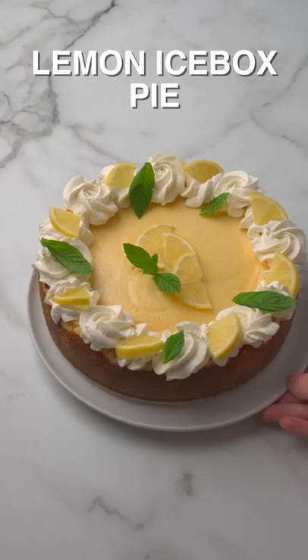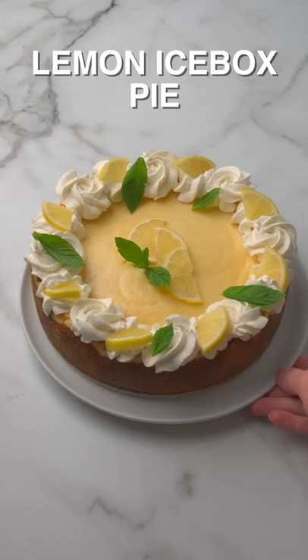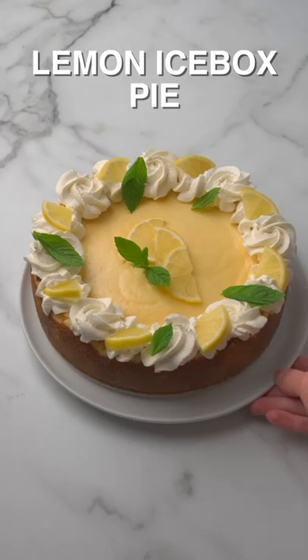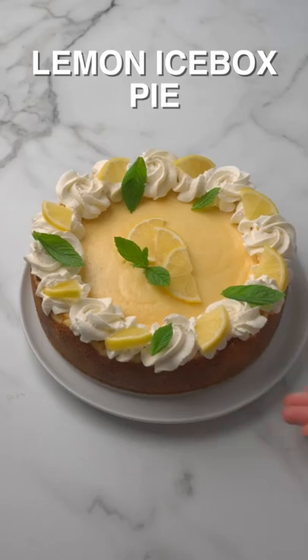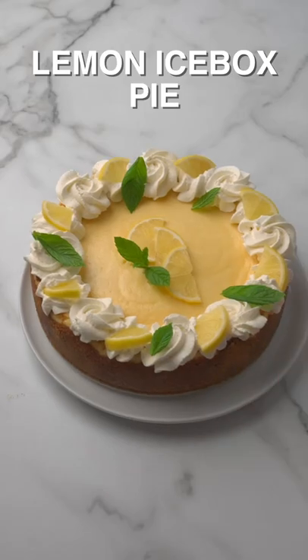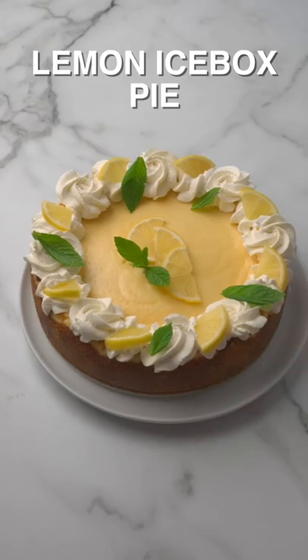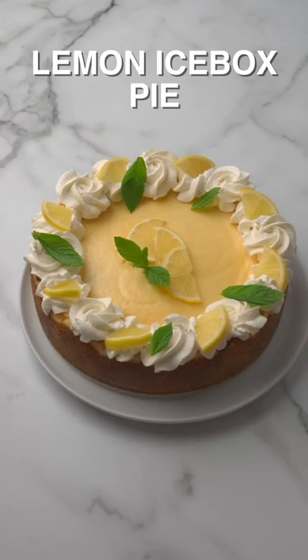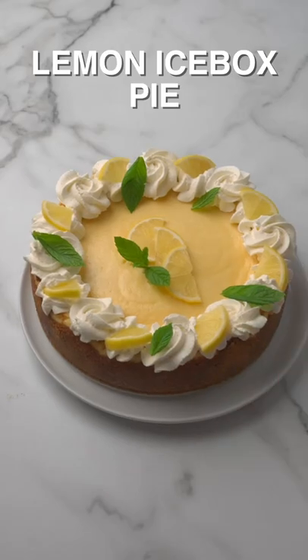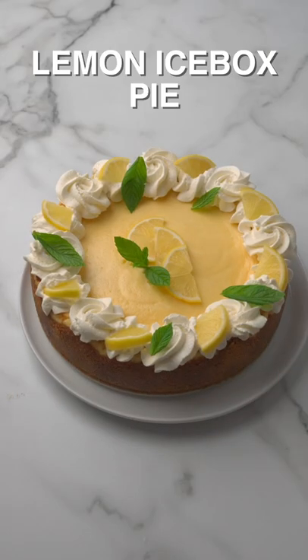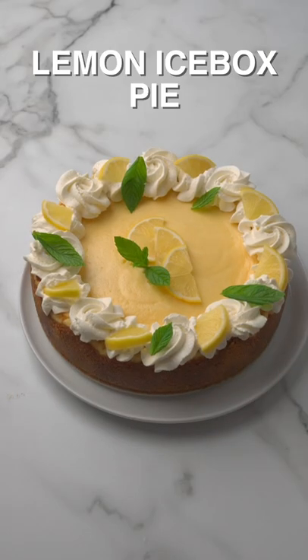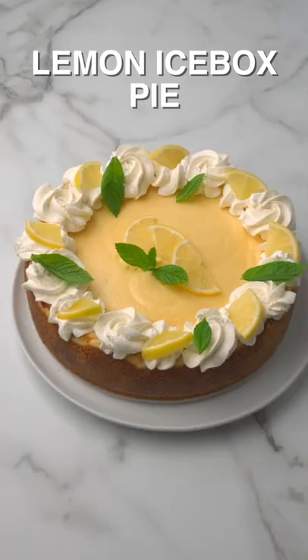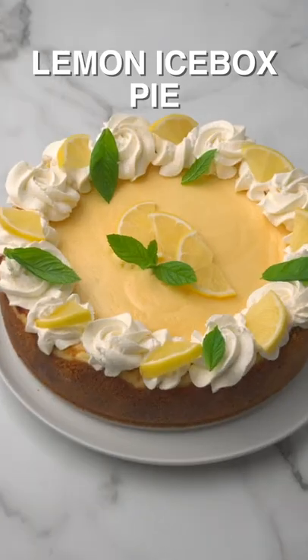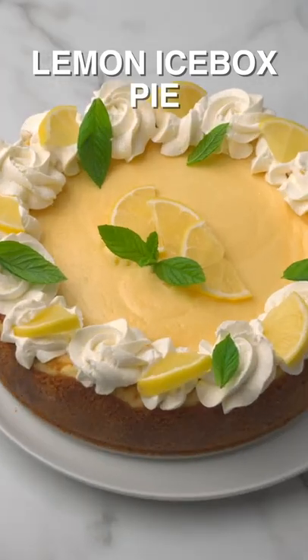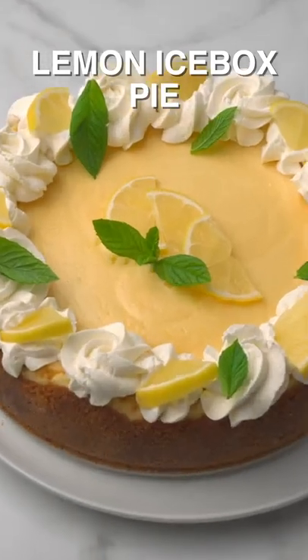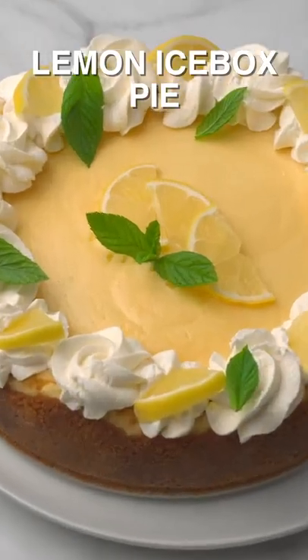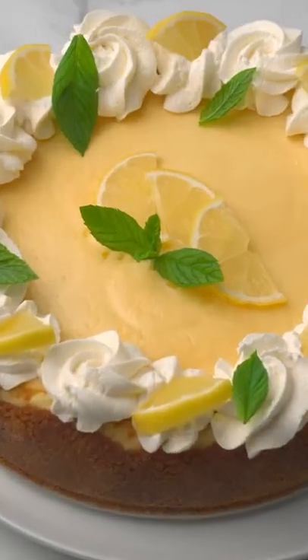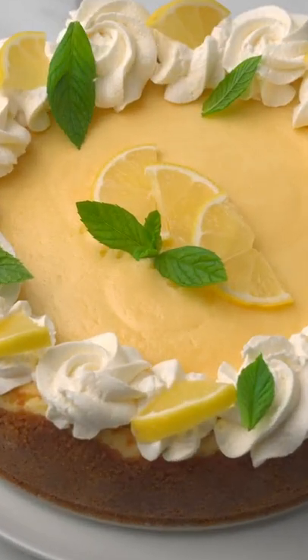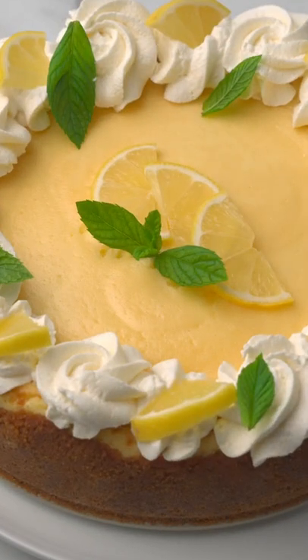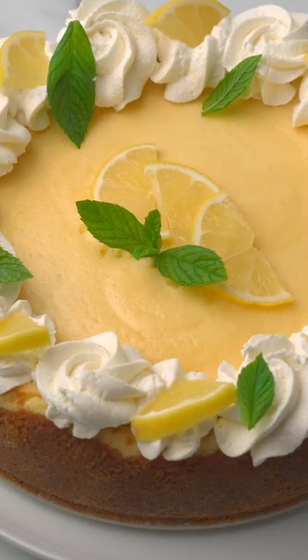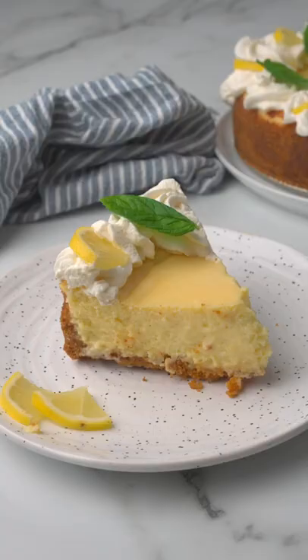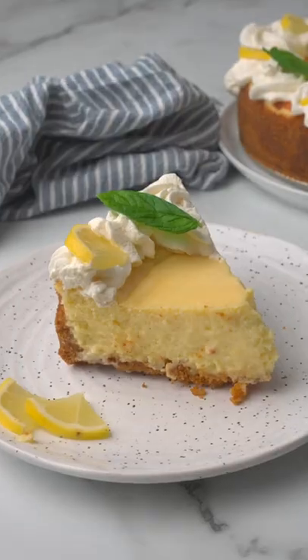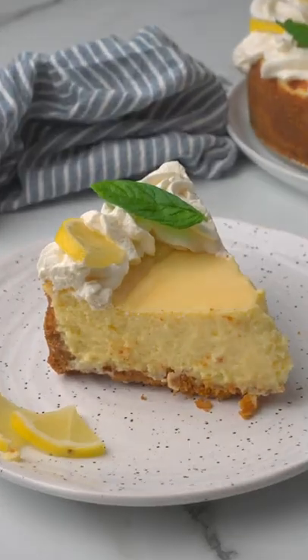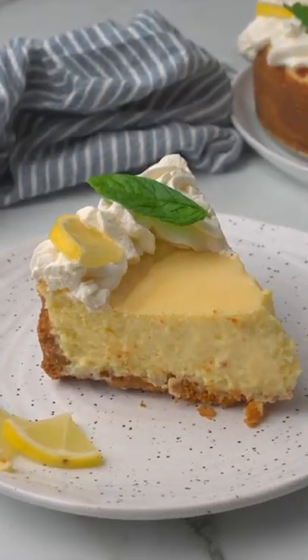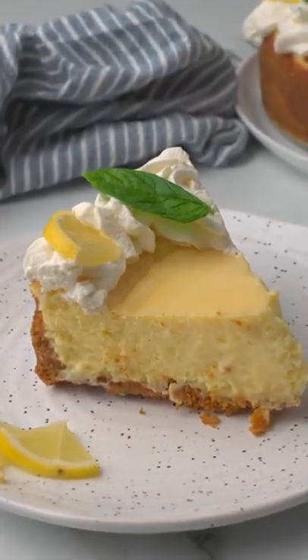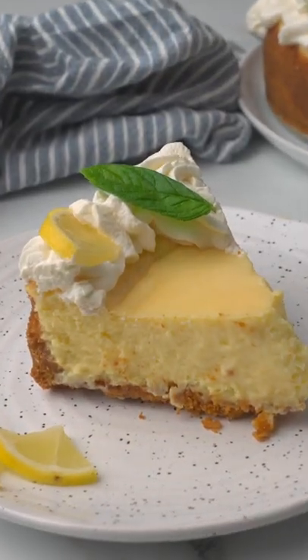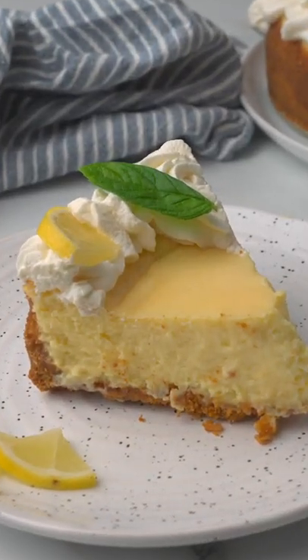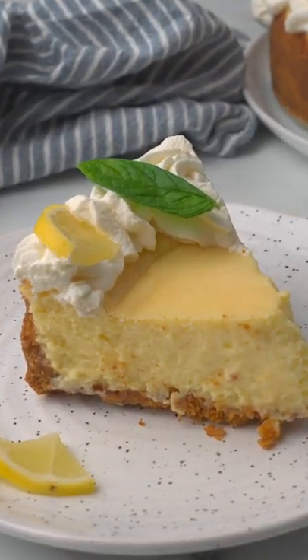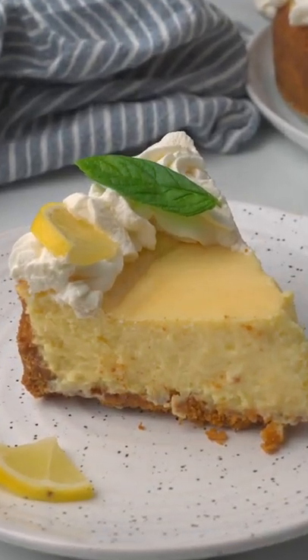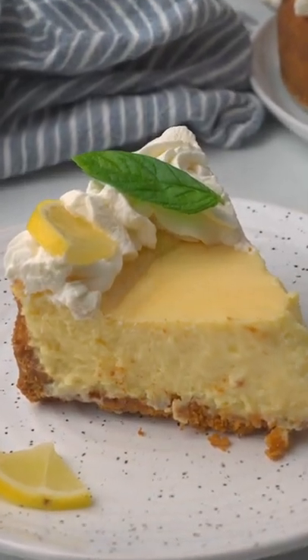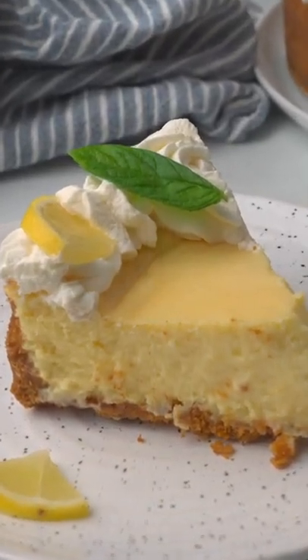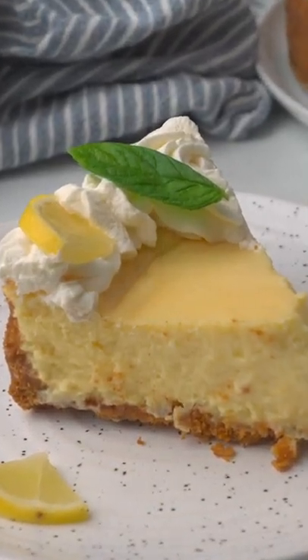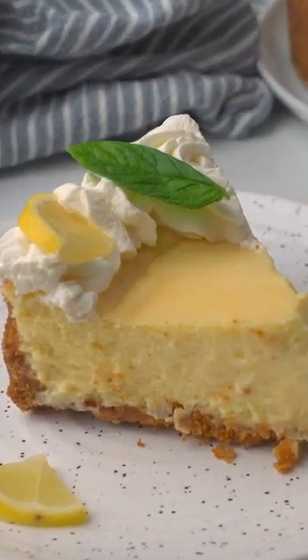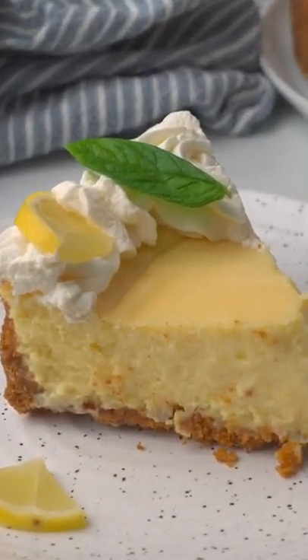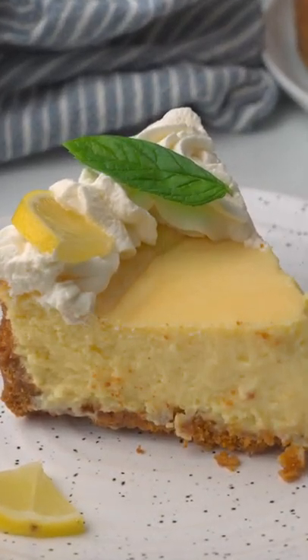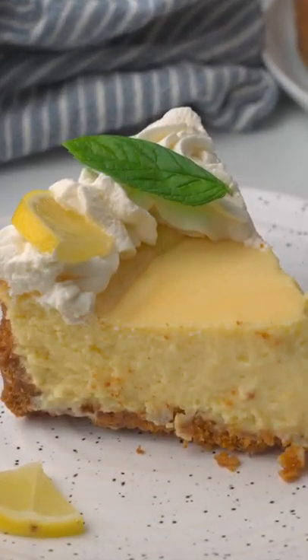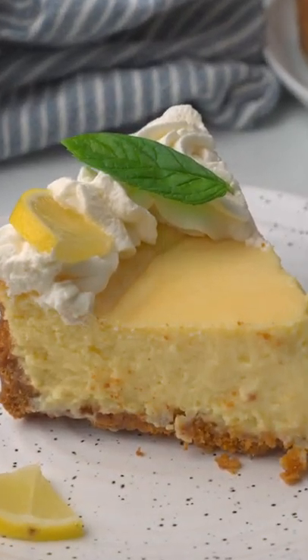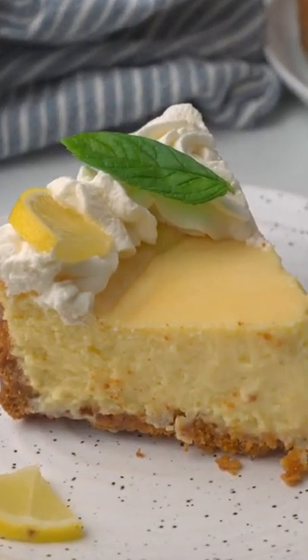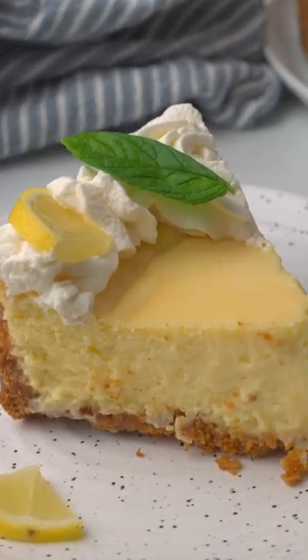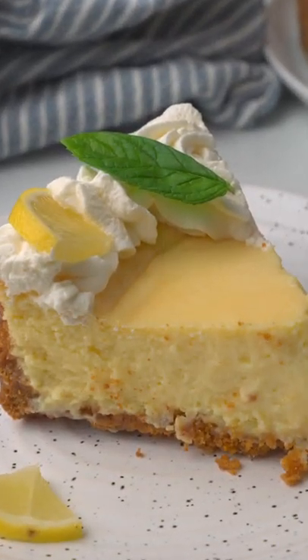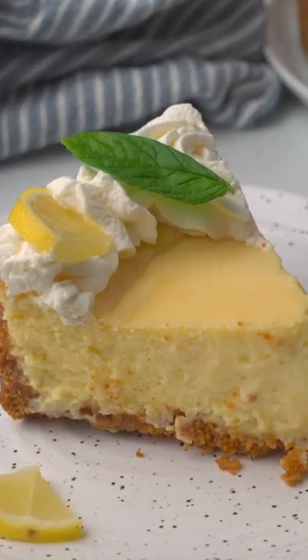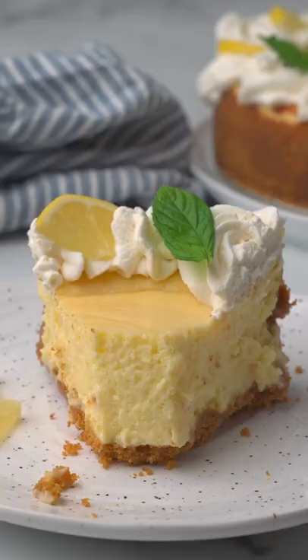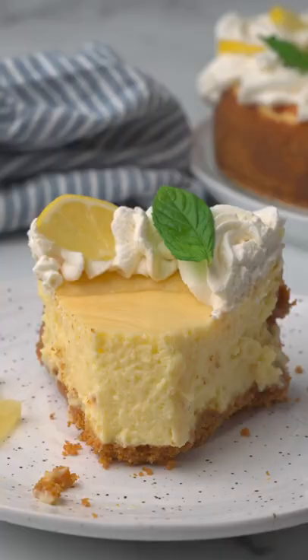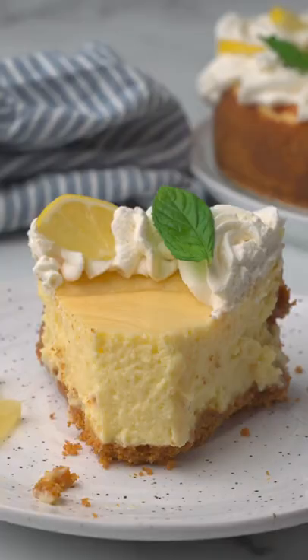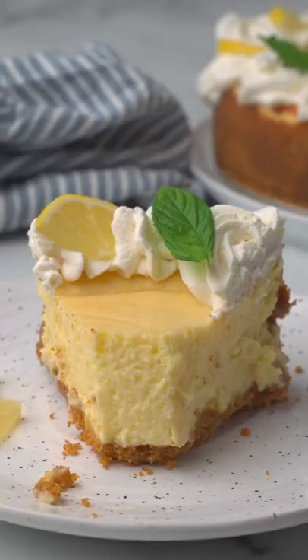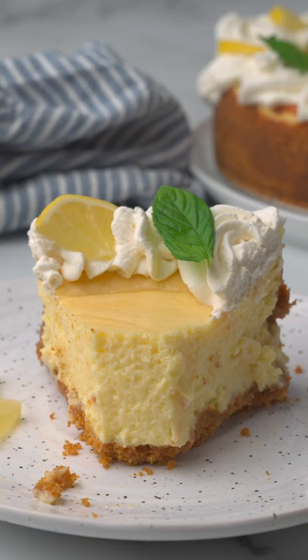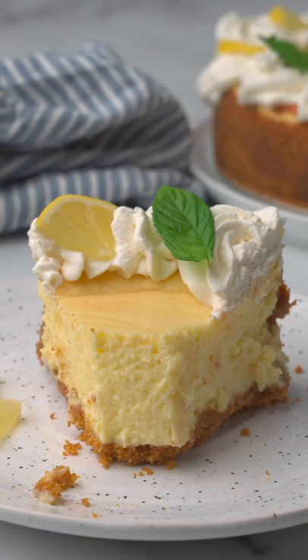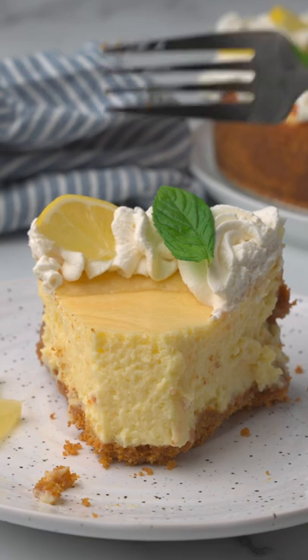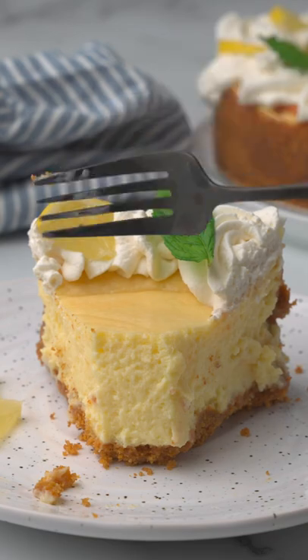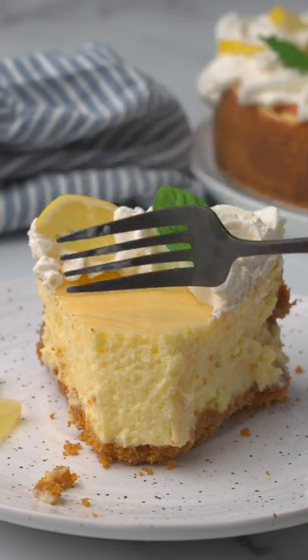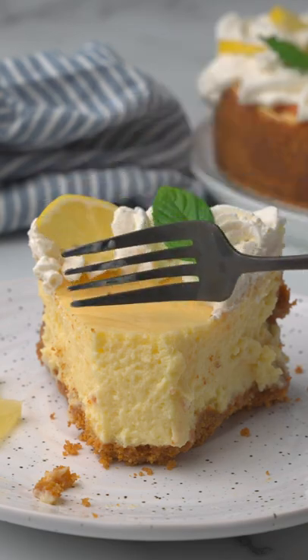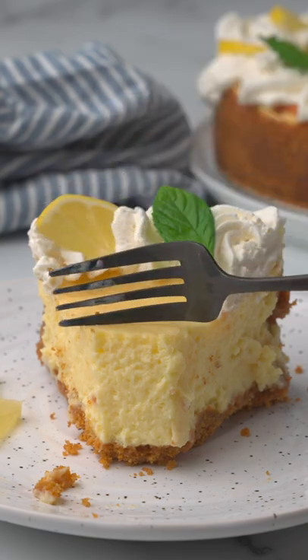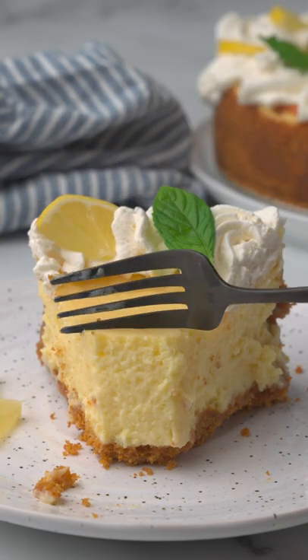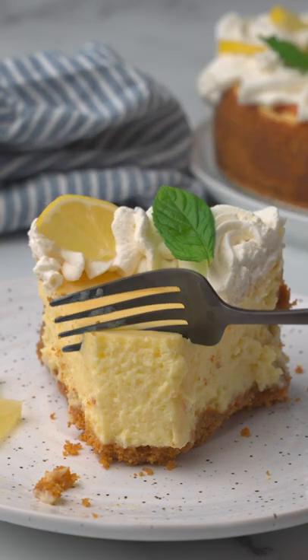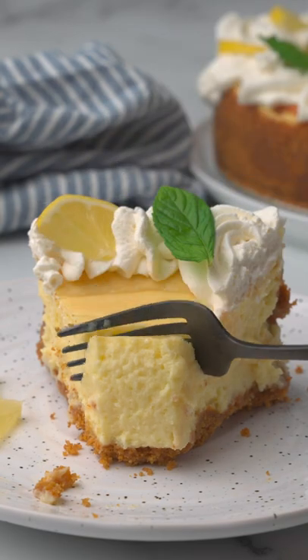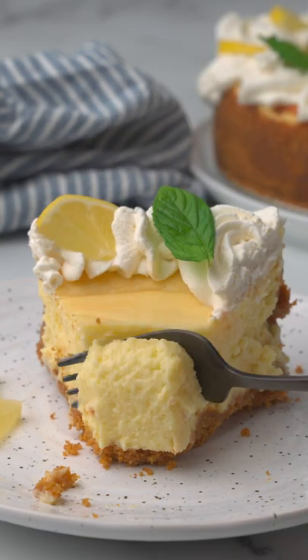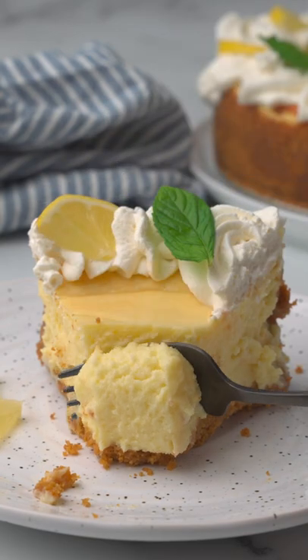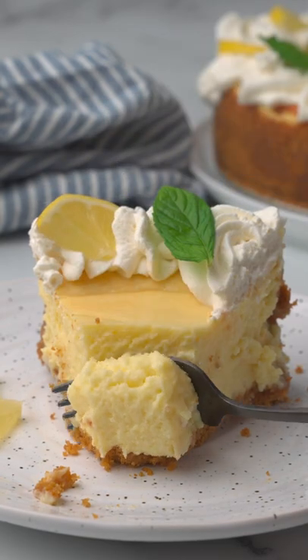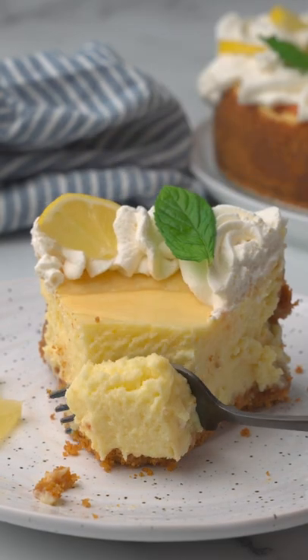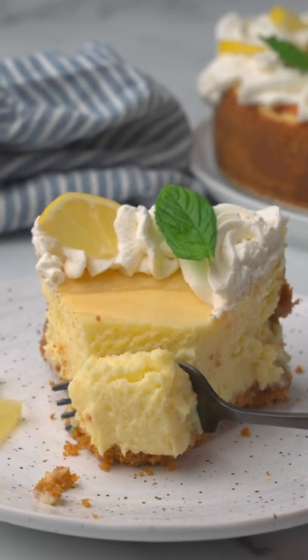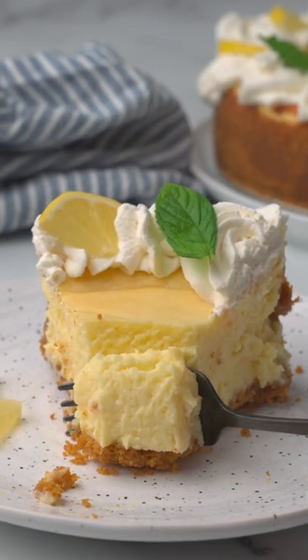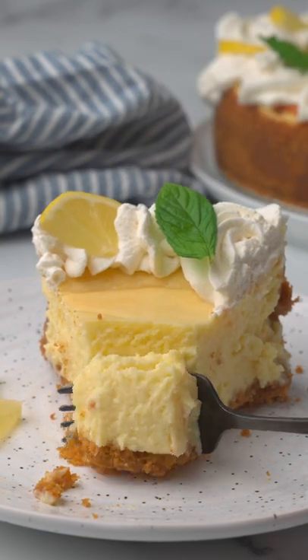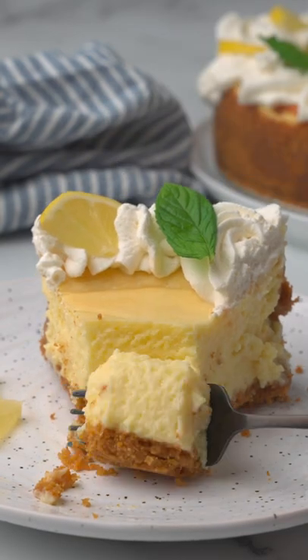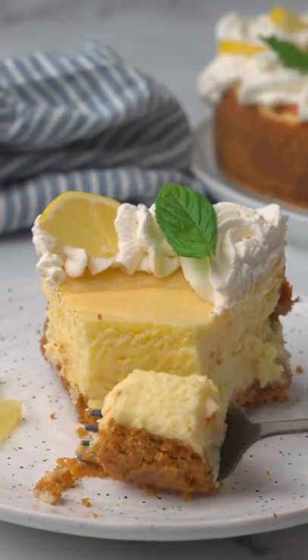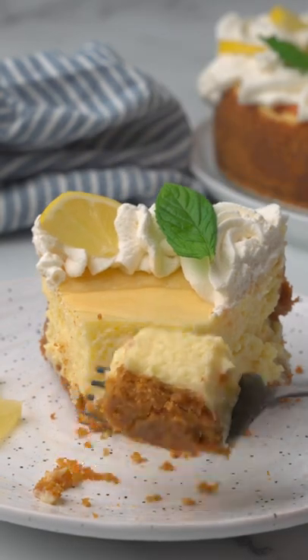Let's prepare together the best lemon icebox pie ever. It is creamy, refreshing, and super delish.